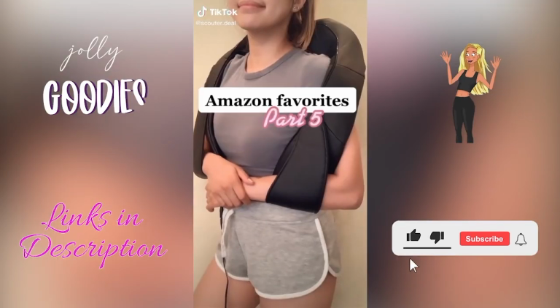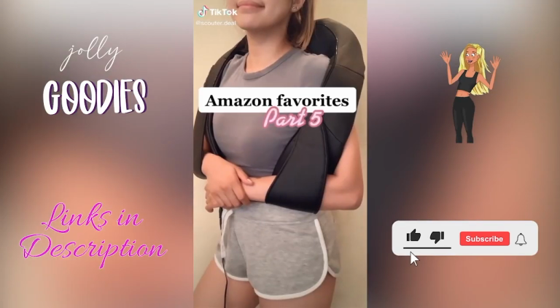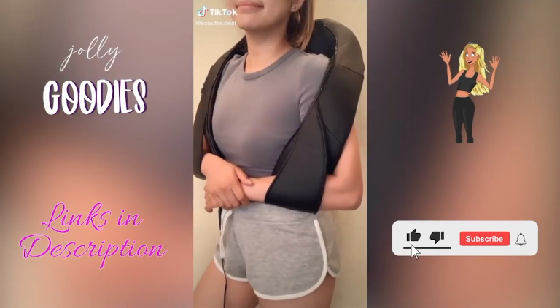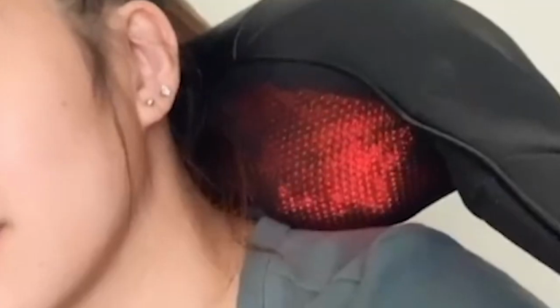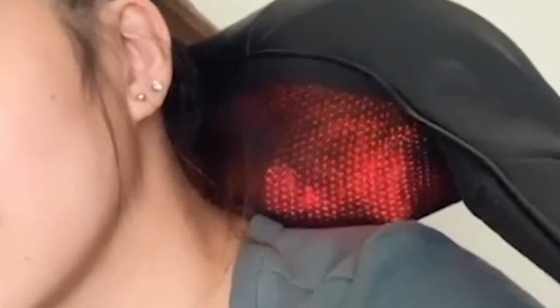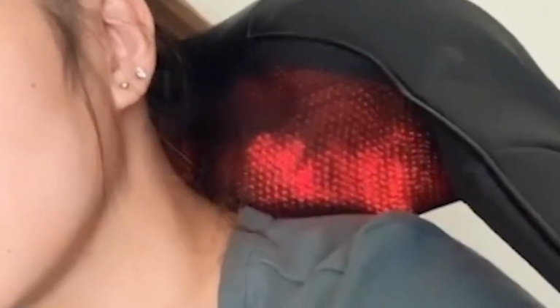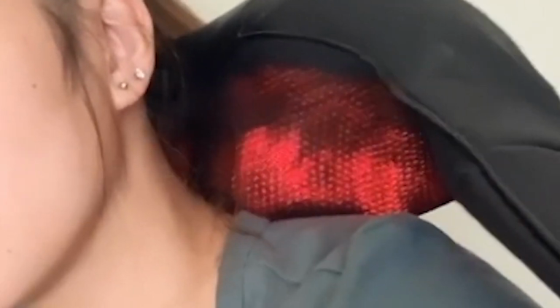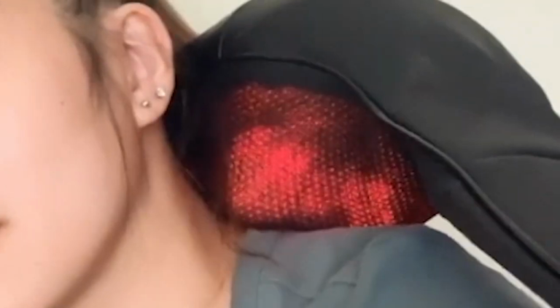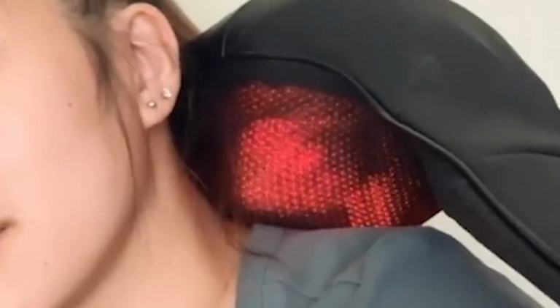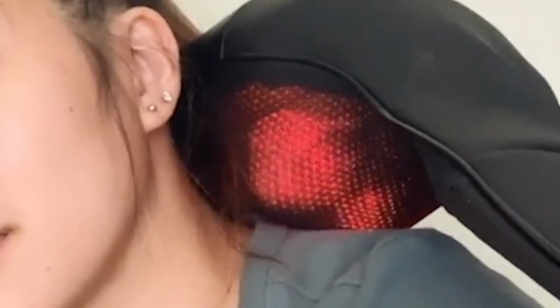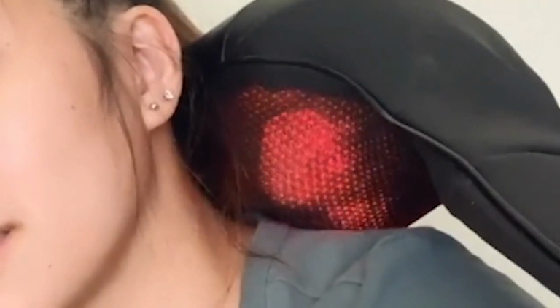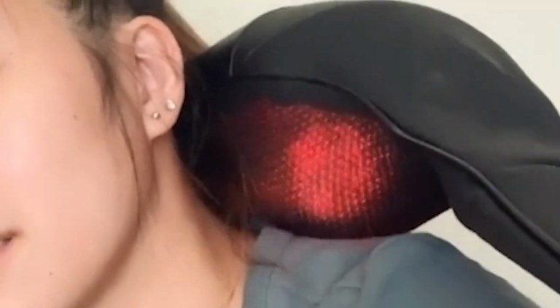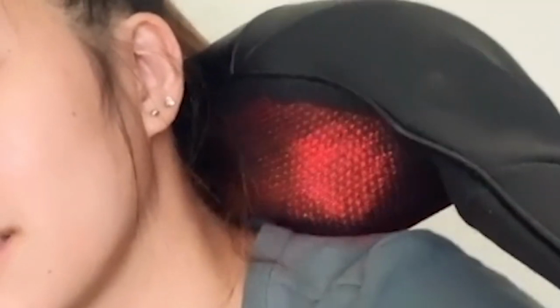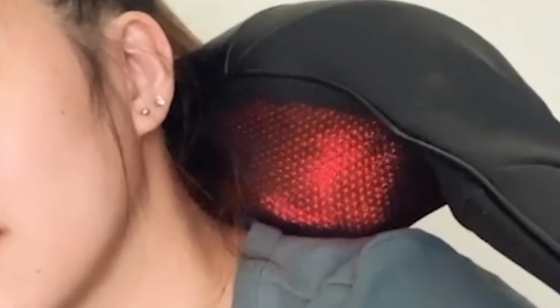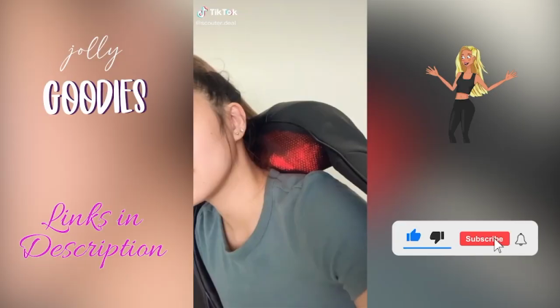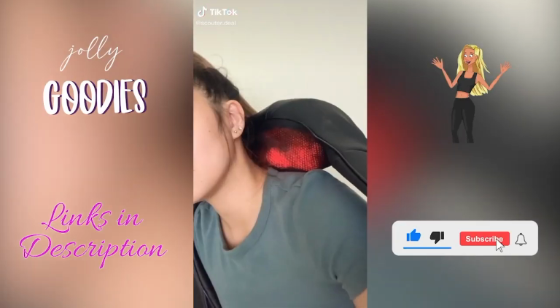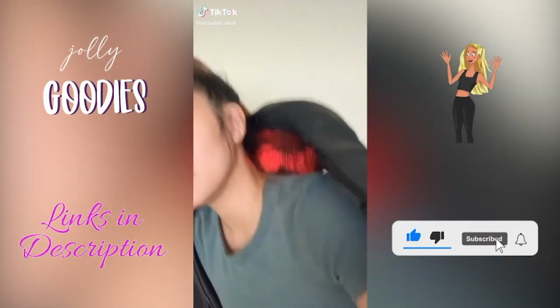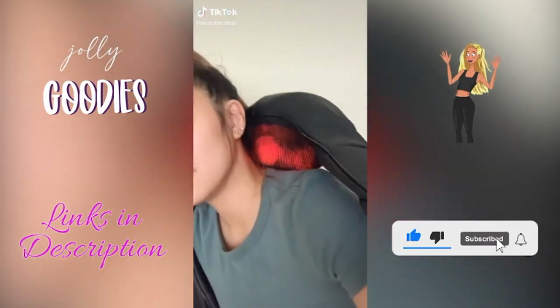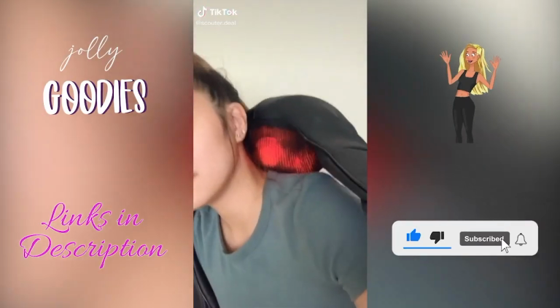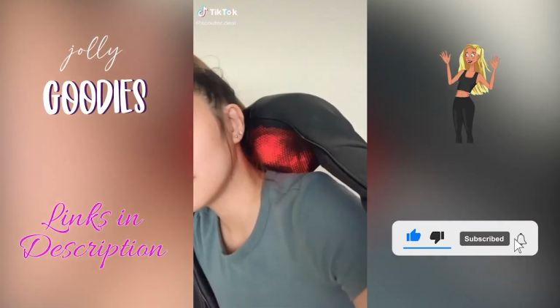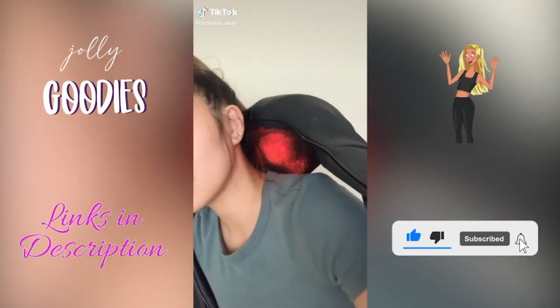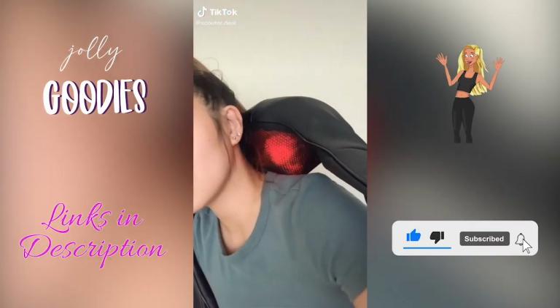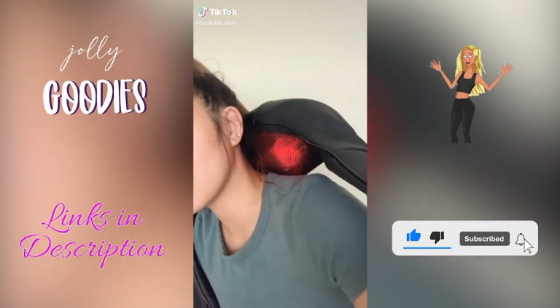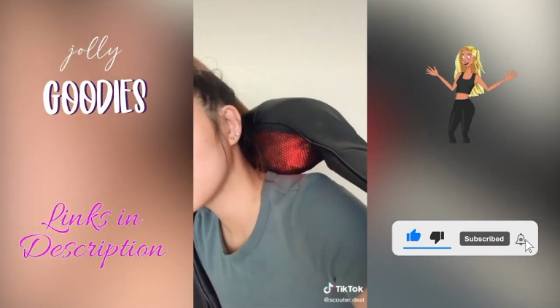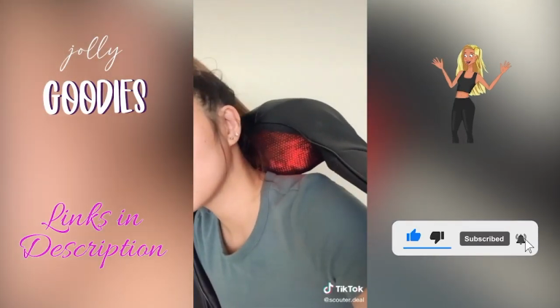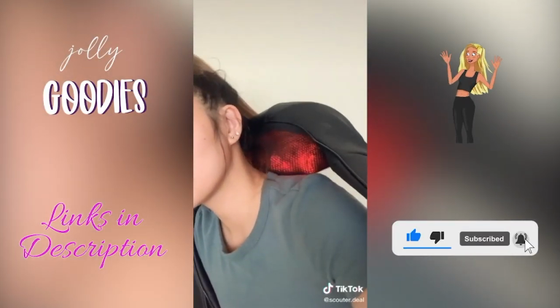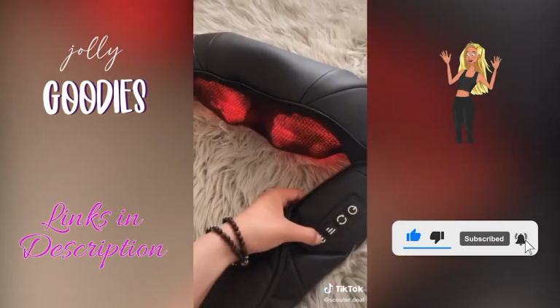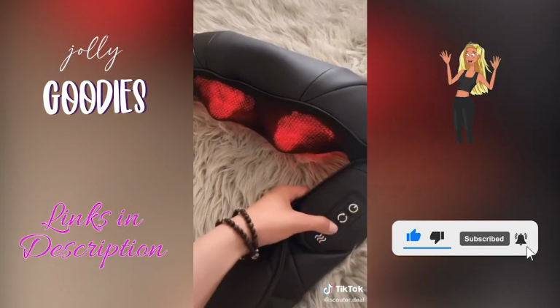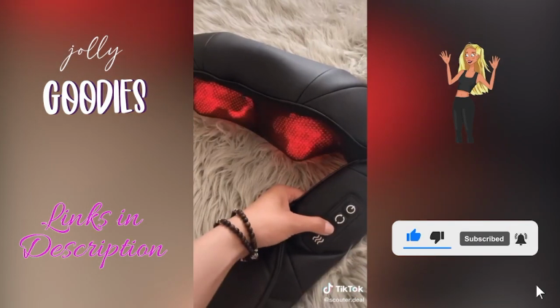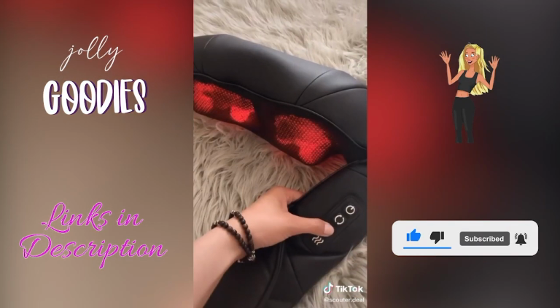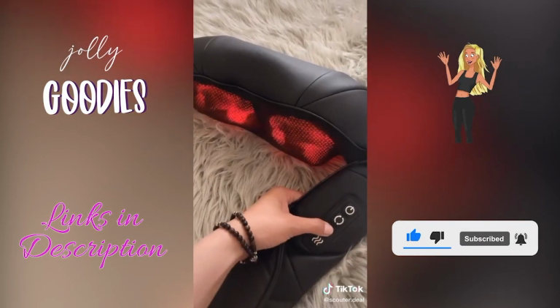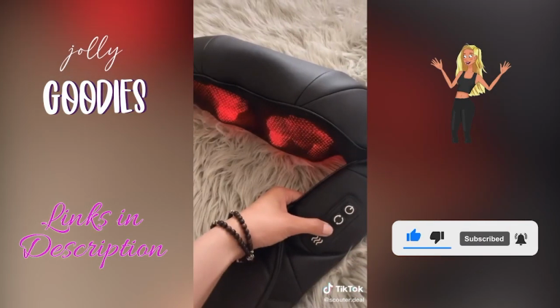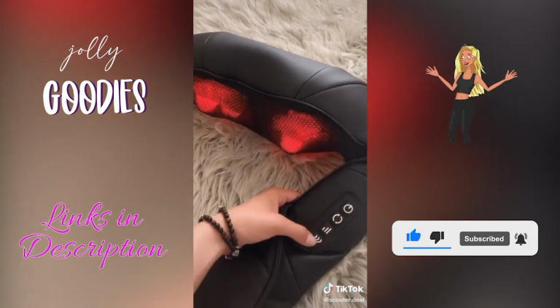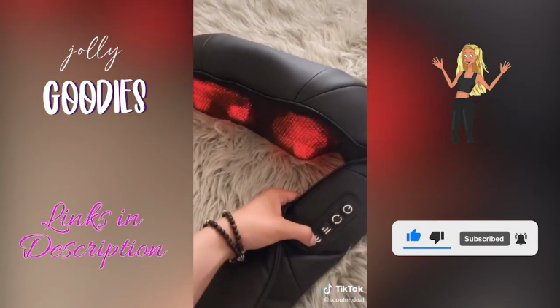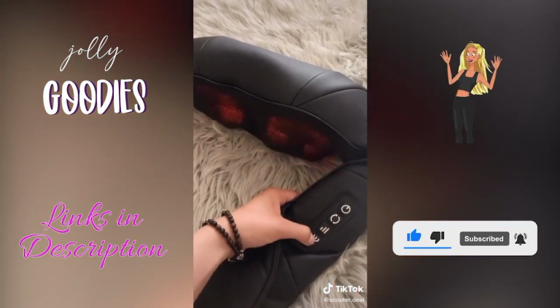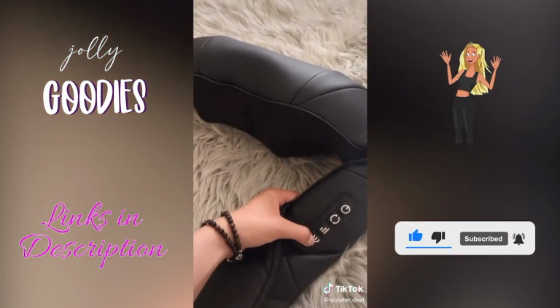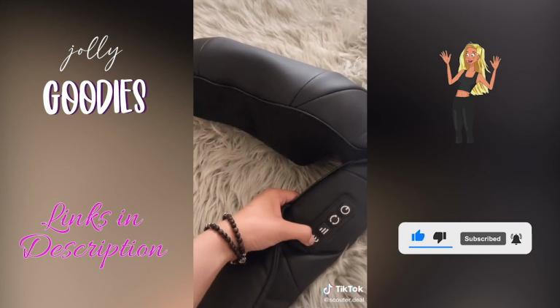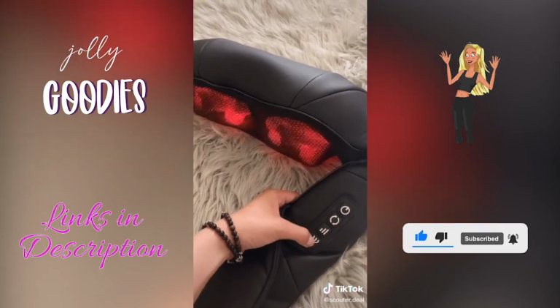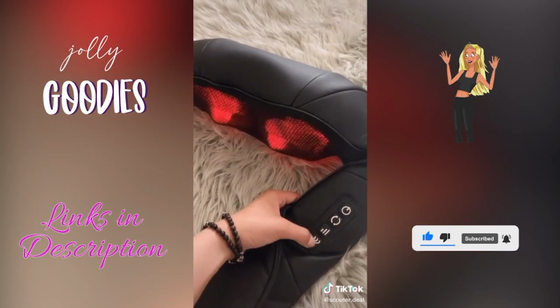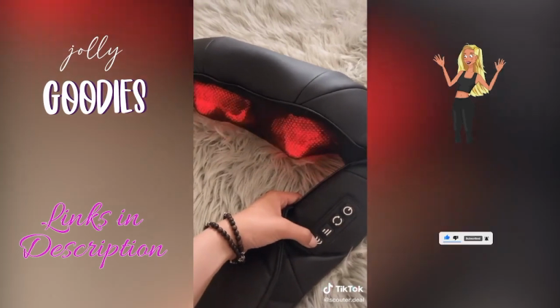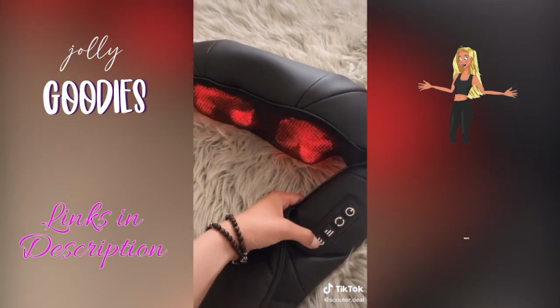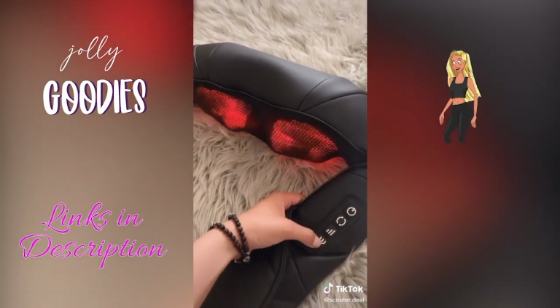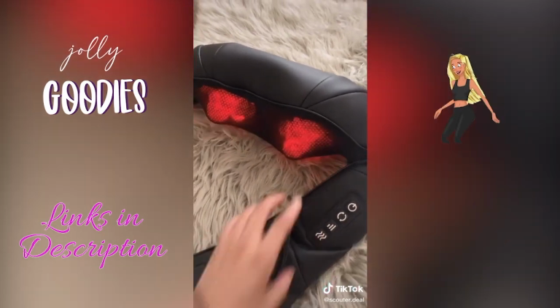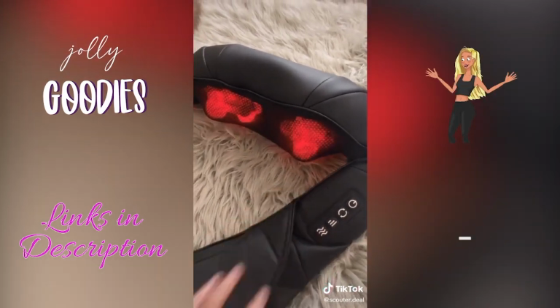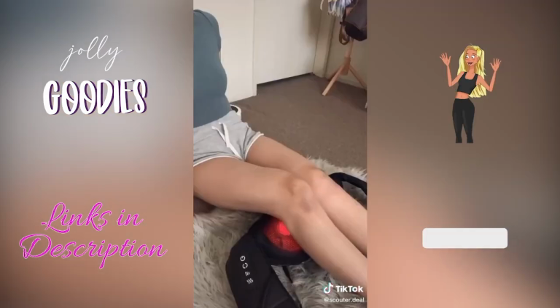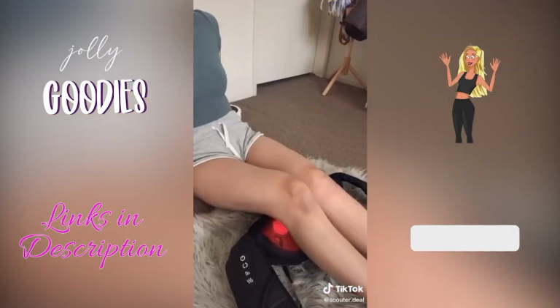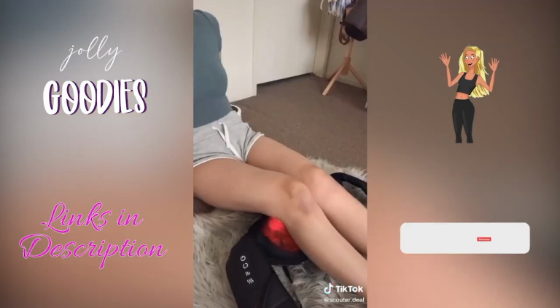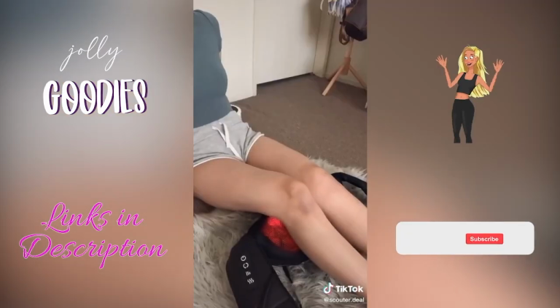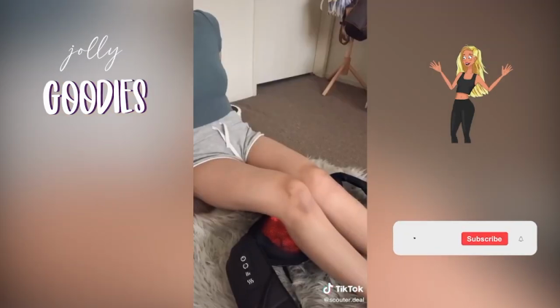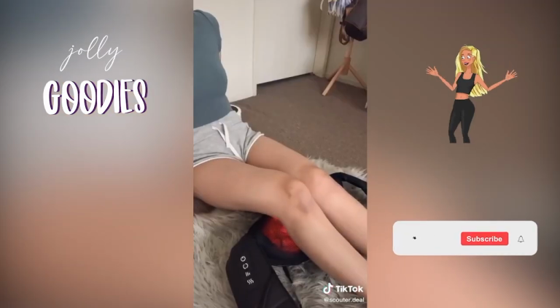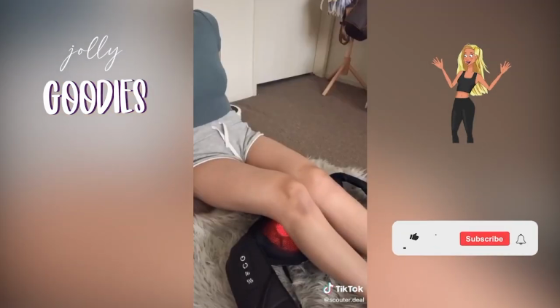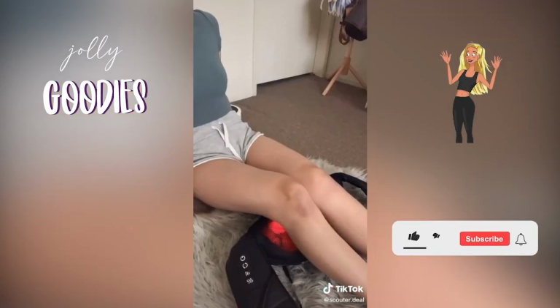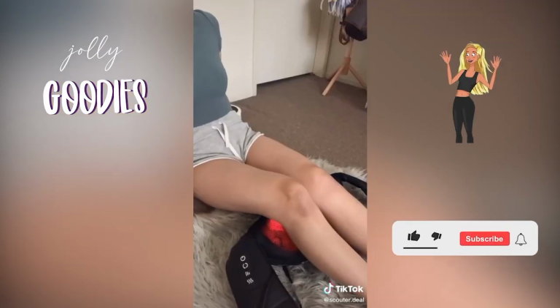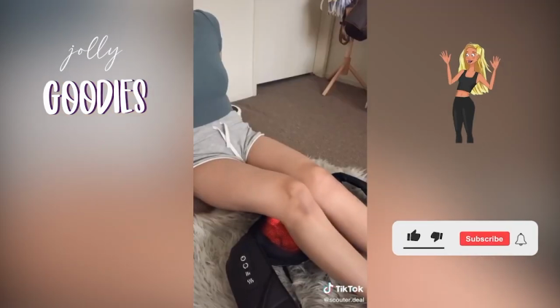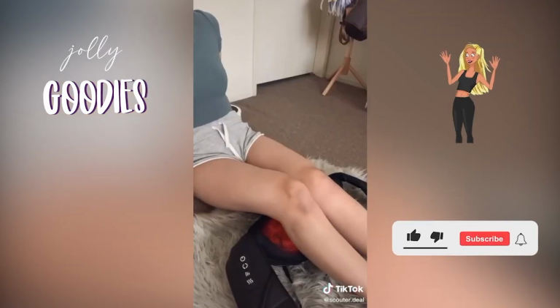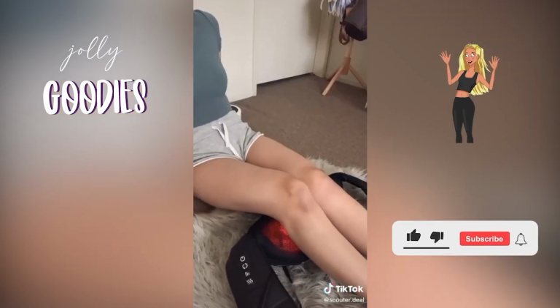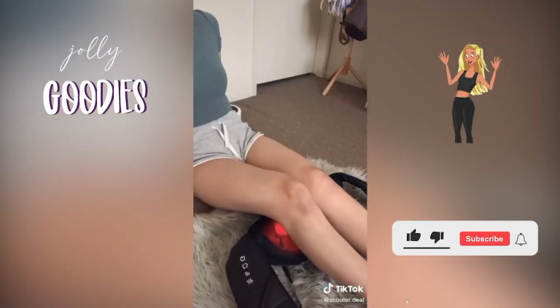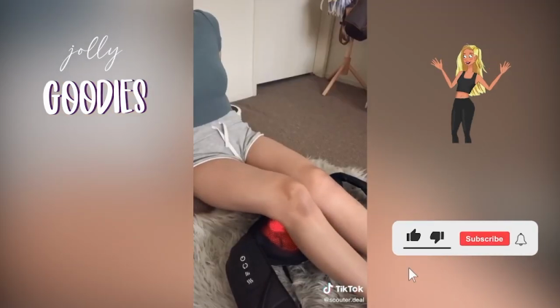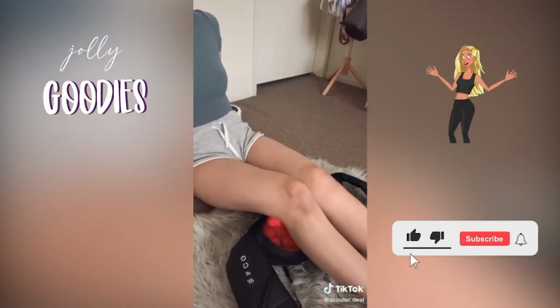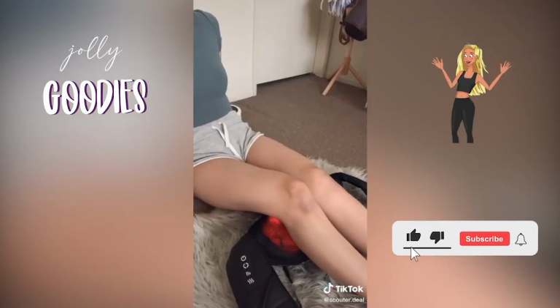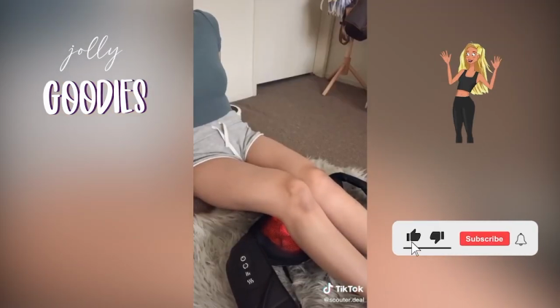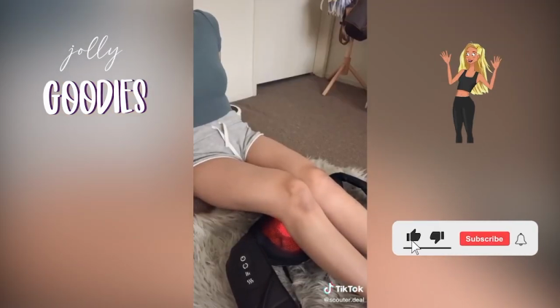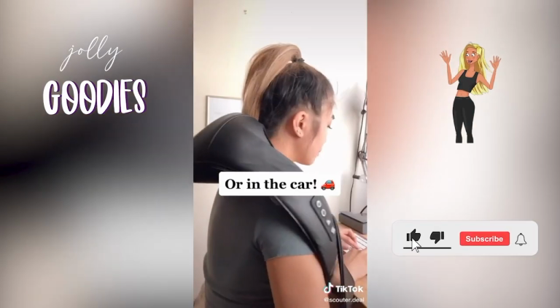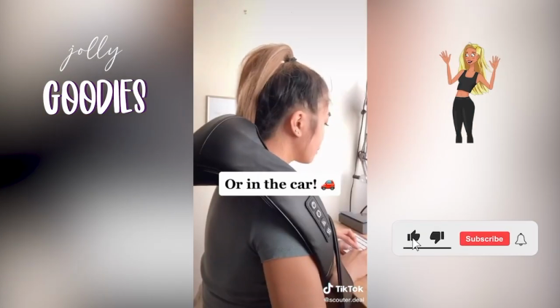This neck and back massager is another at-home spa supply you can't live without. It's like having a personal massage therapist give you a daily massage.